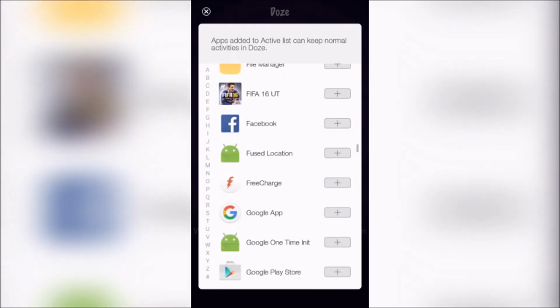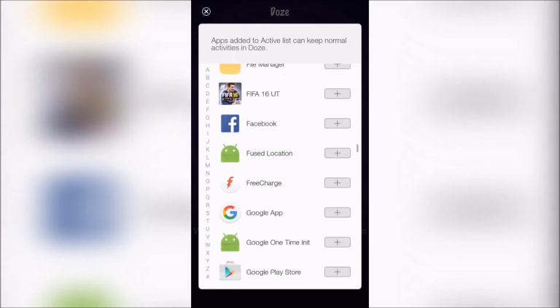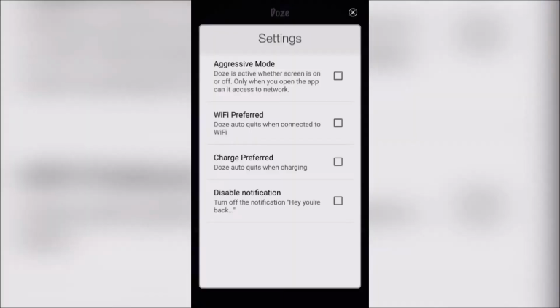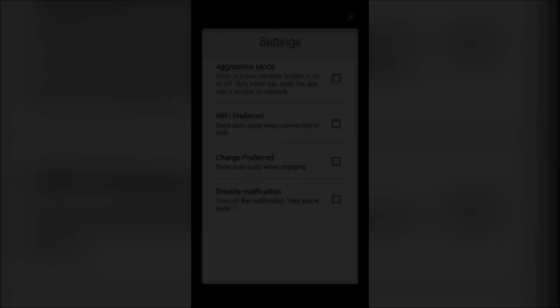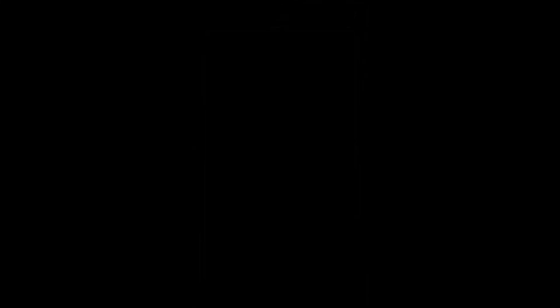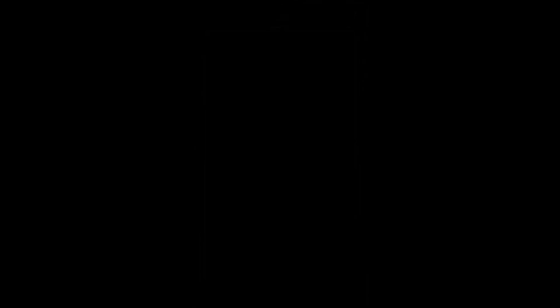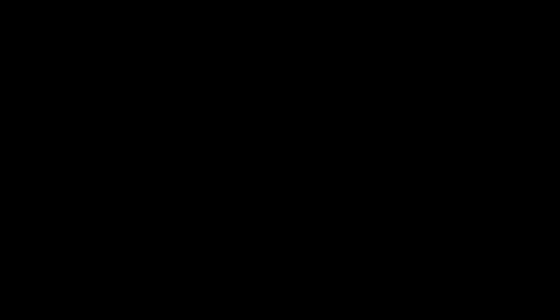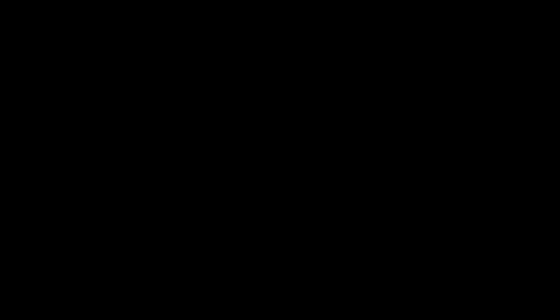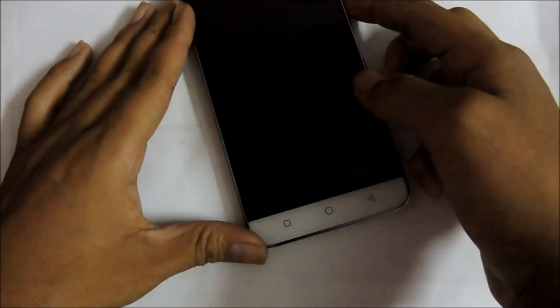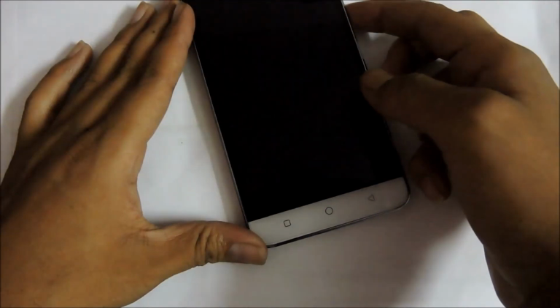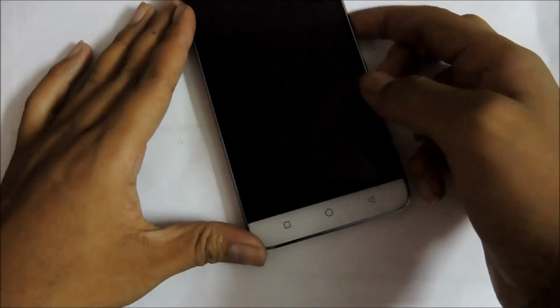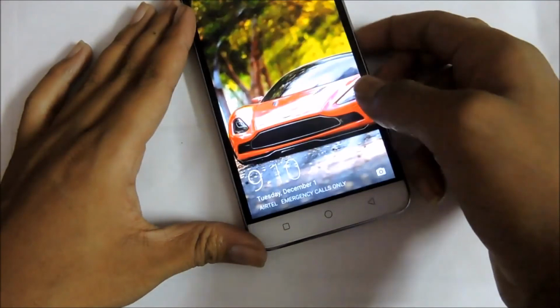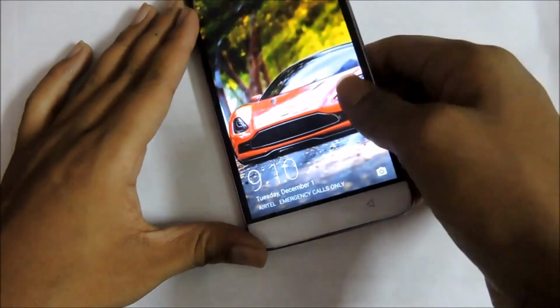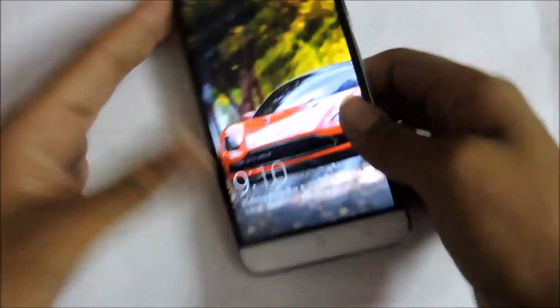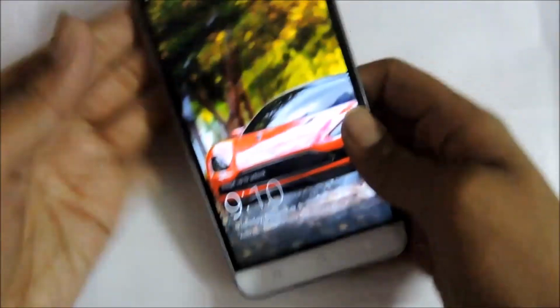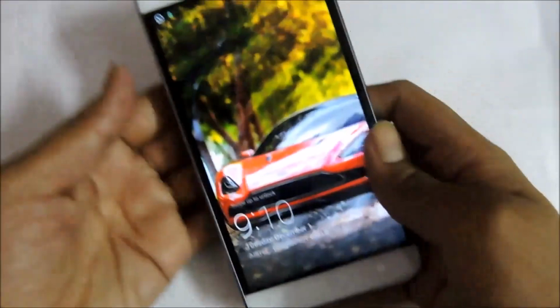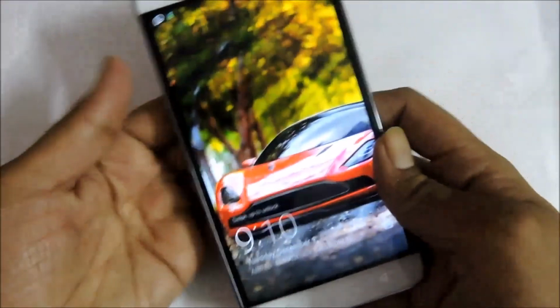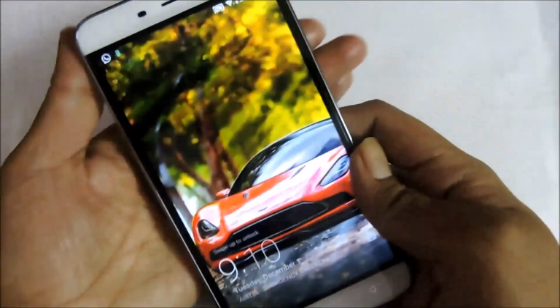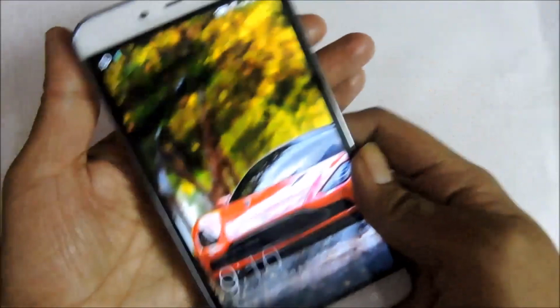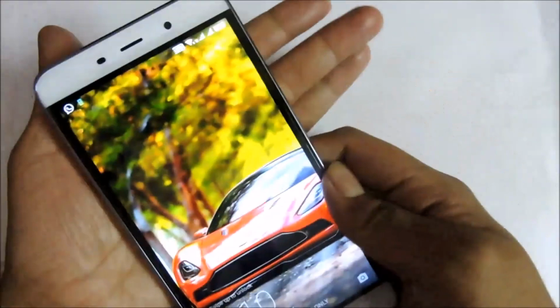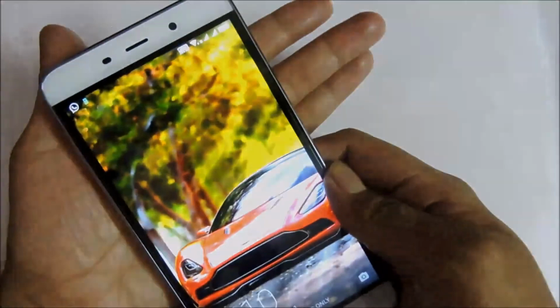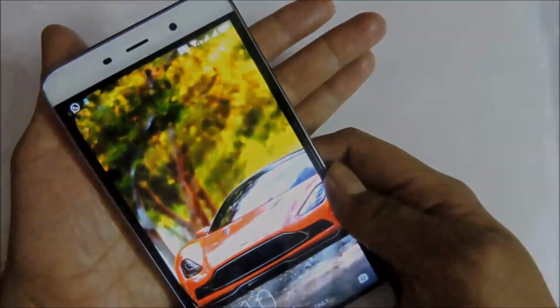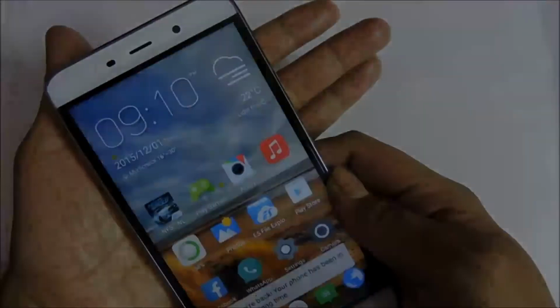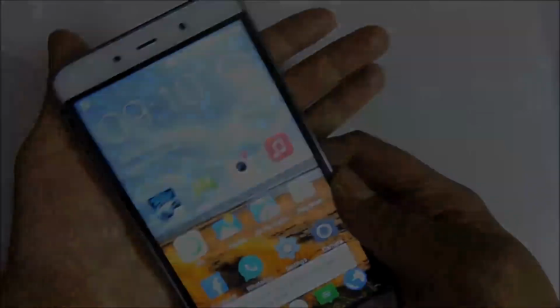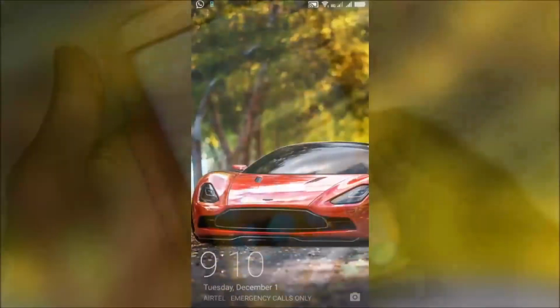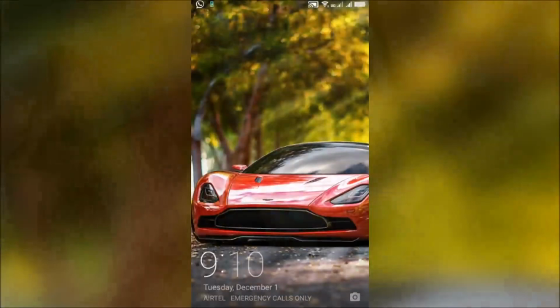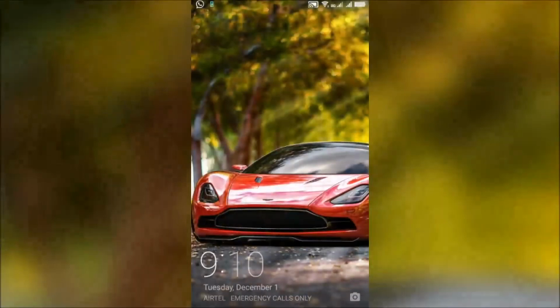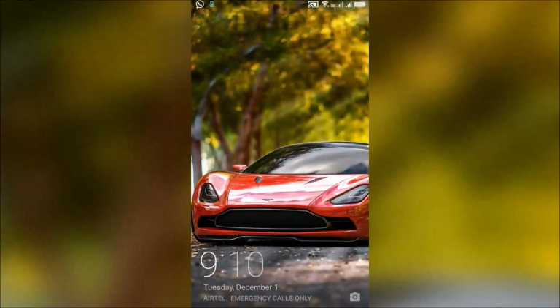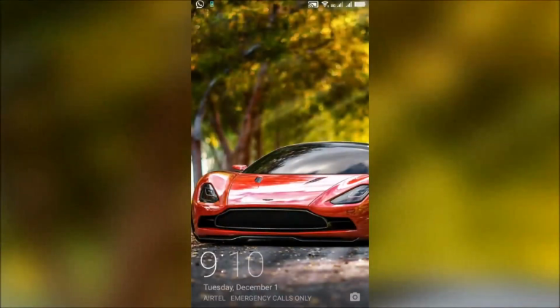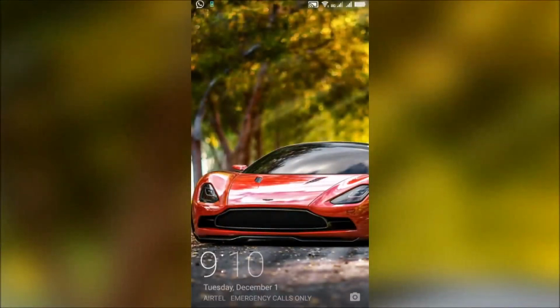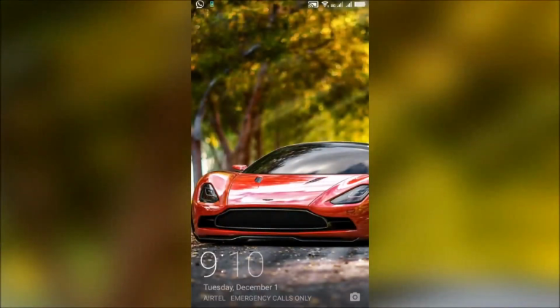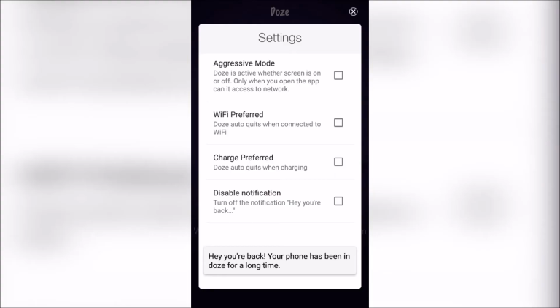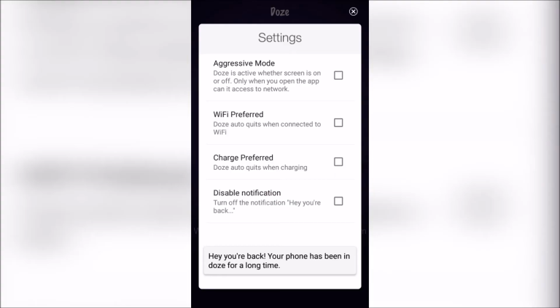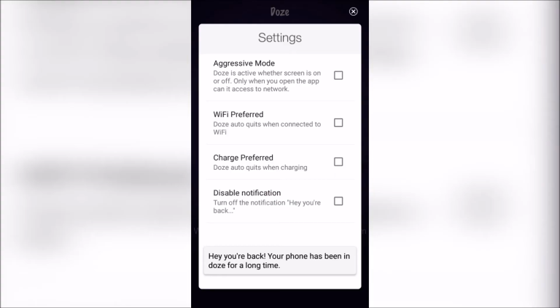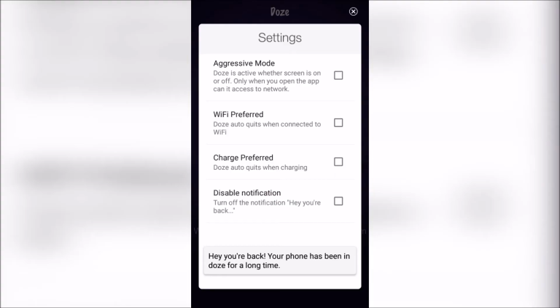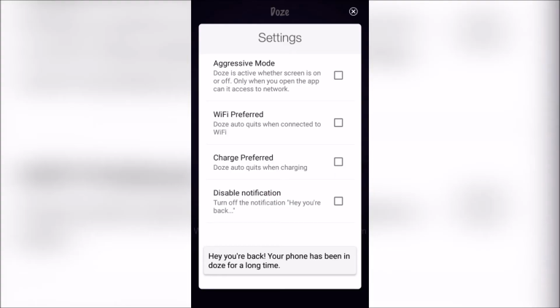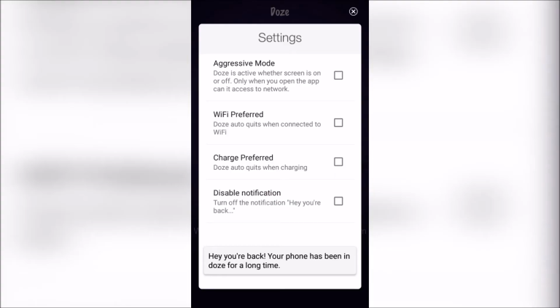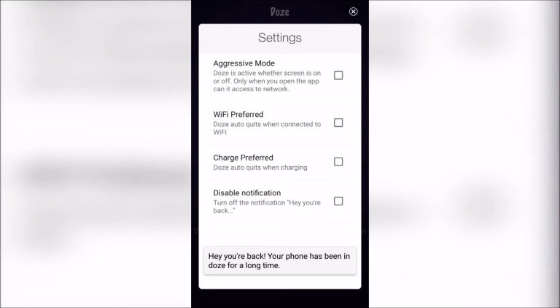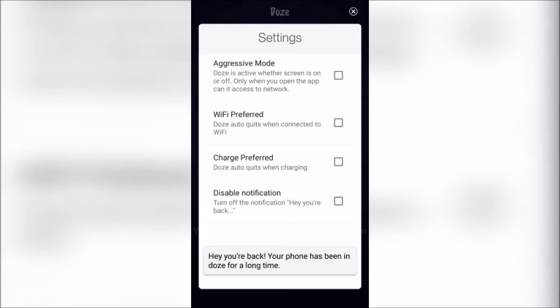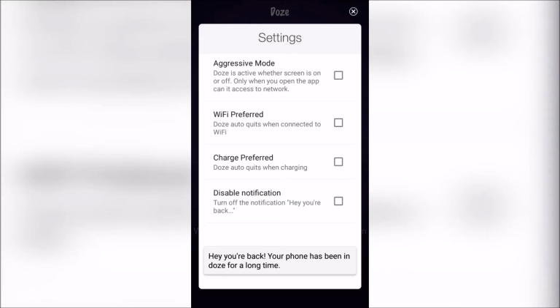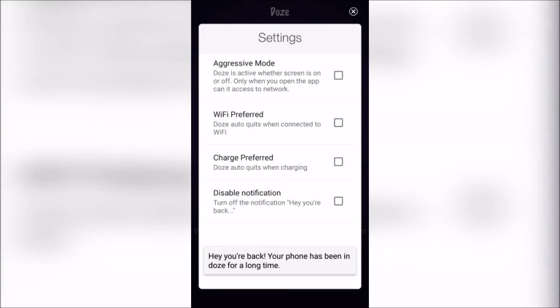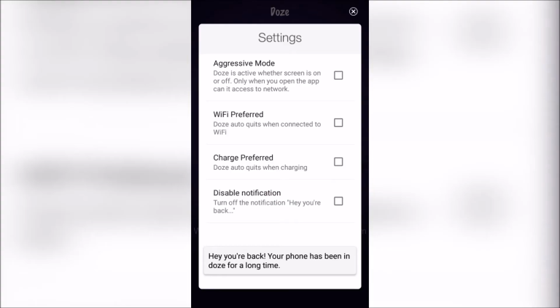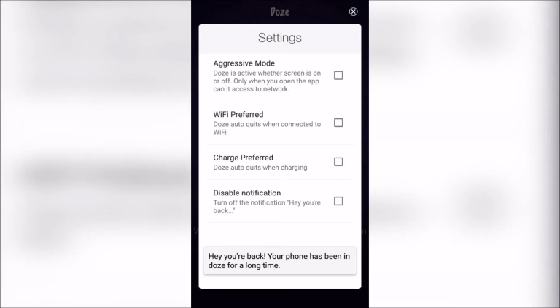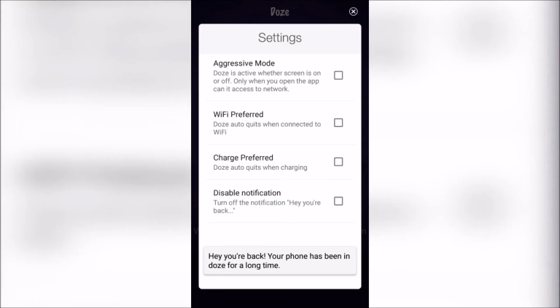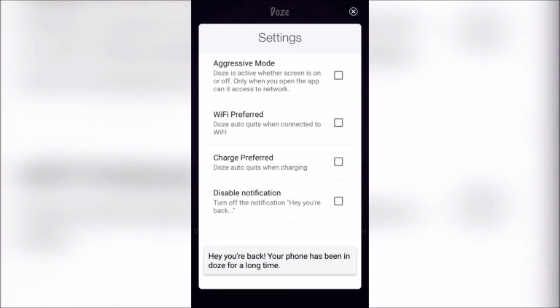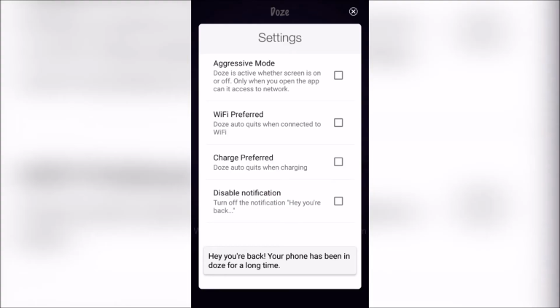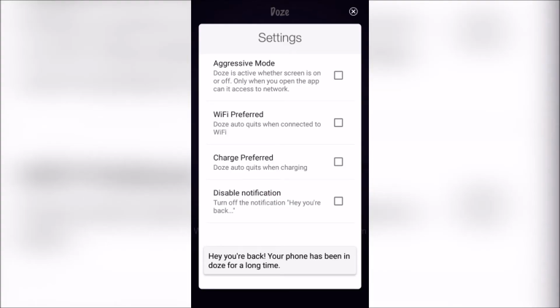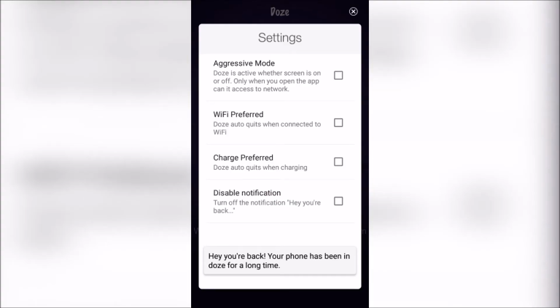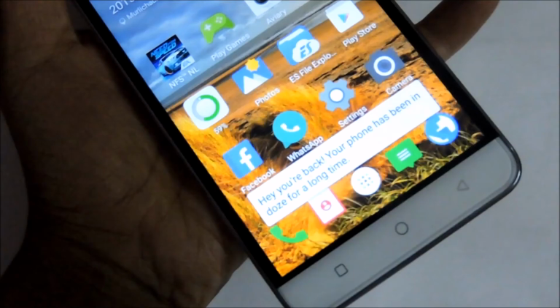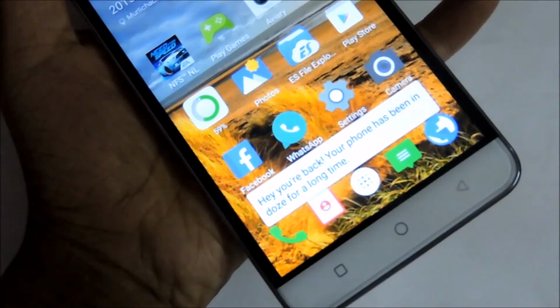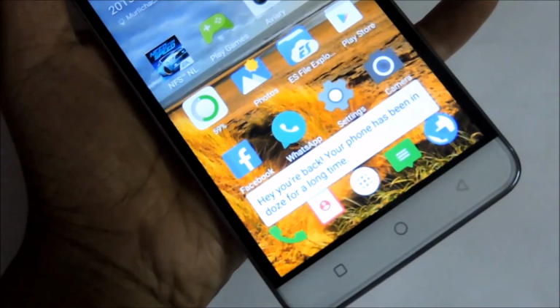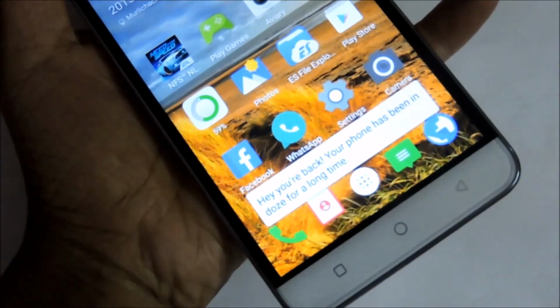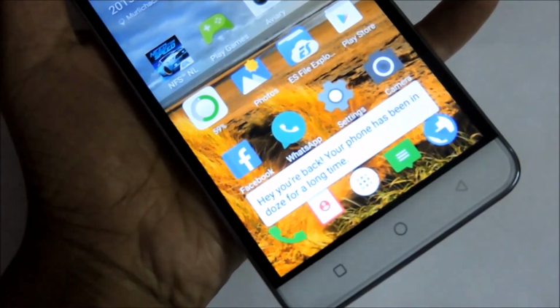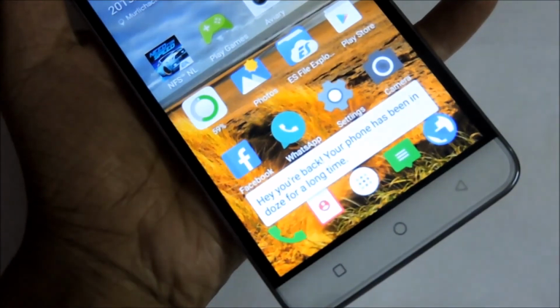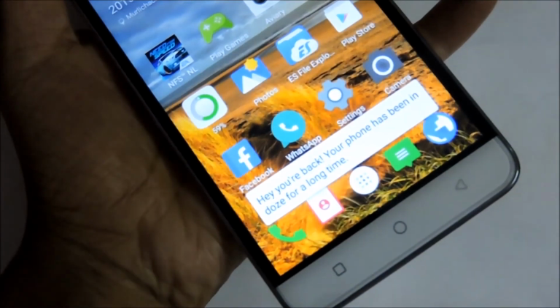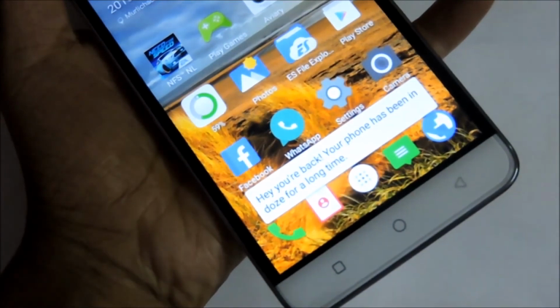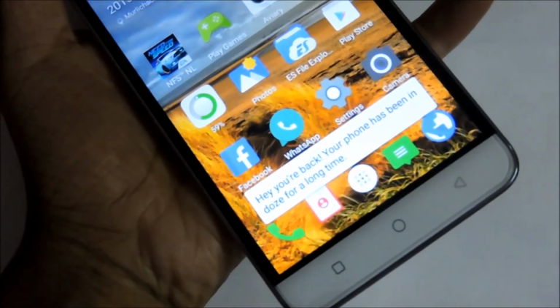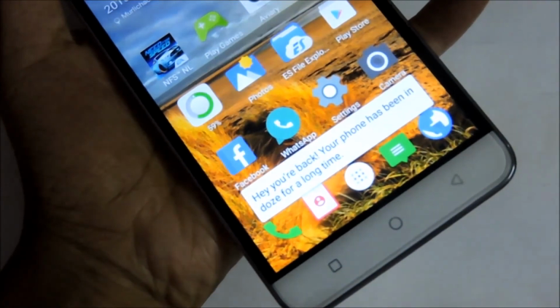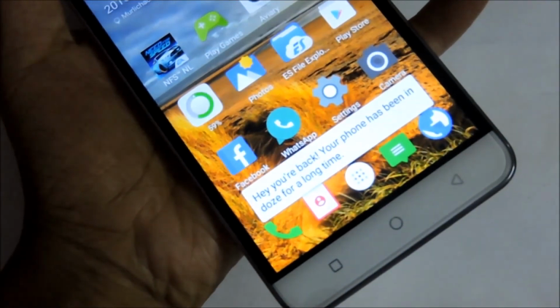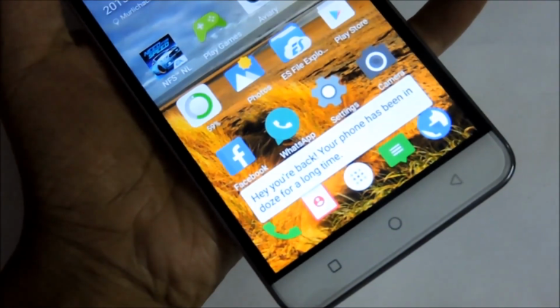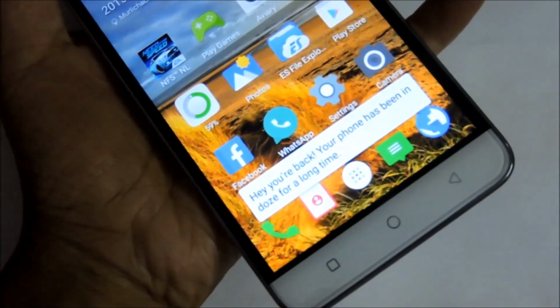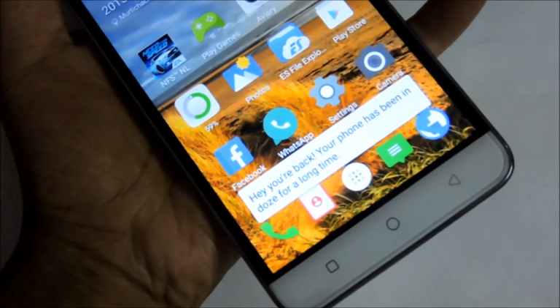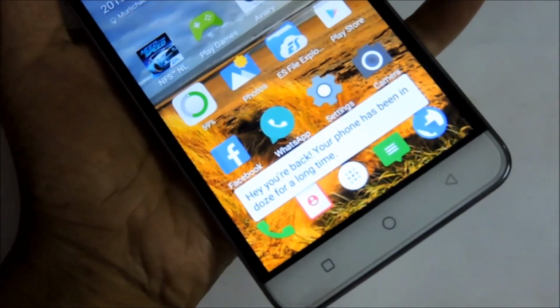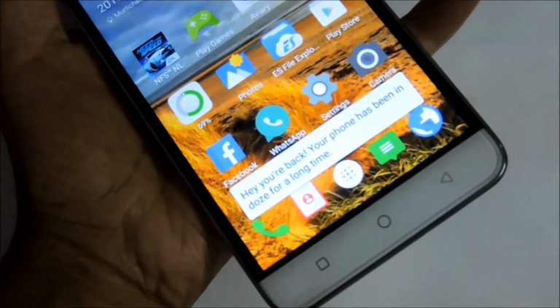Now, one thing you will notice is that whenever you unlock the screen, you will get a message saying 'Hey, you are back — your phone has been loading for a while.'